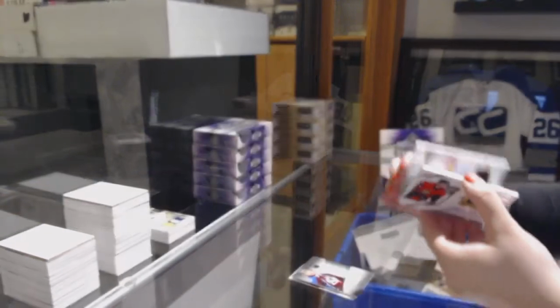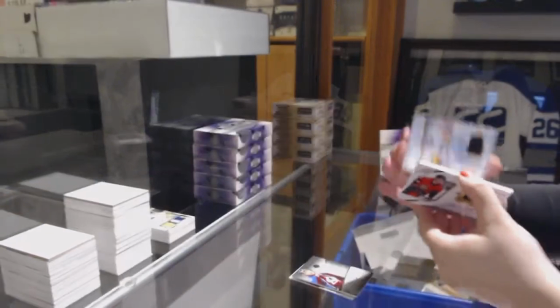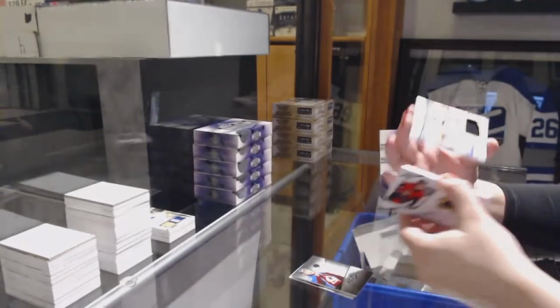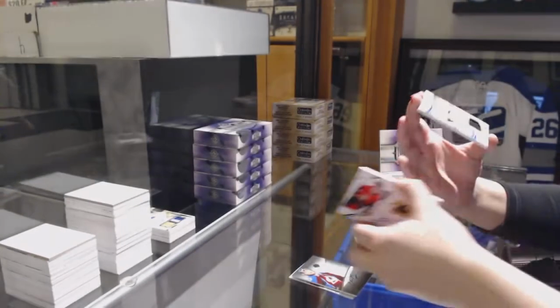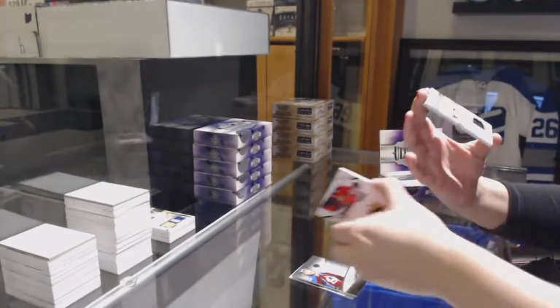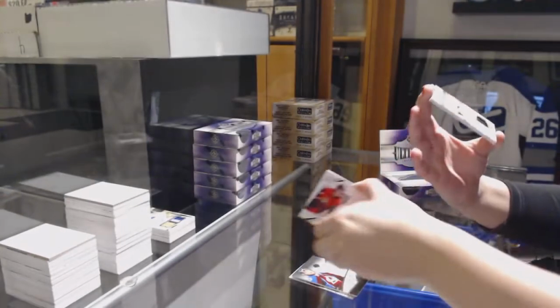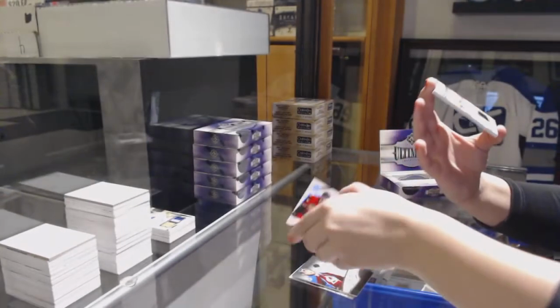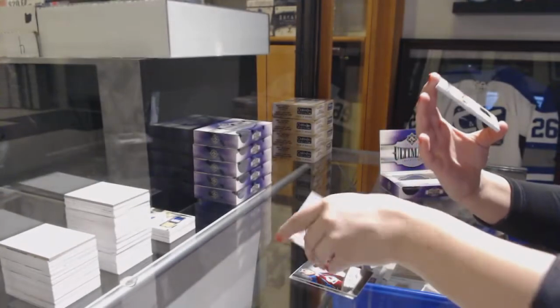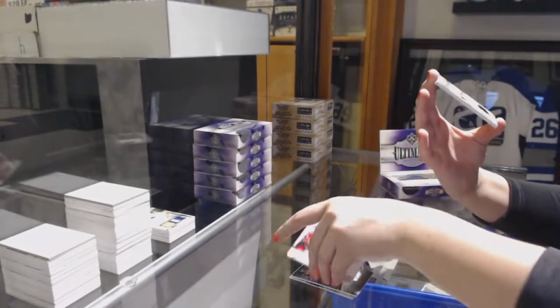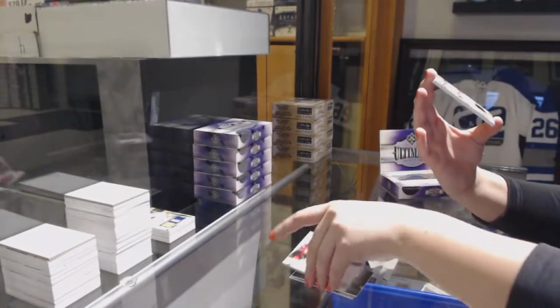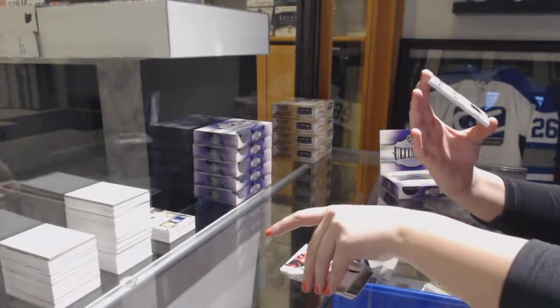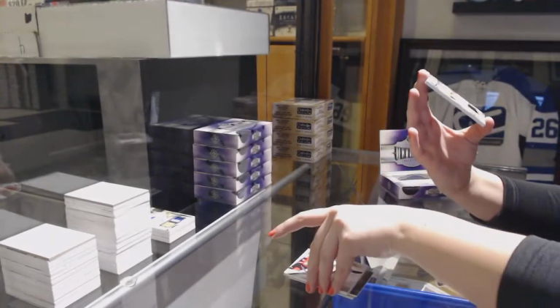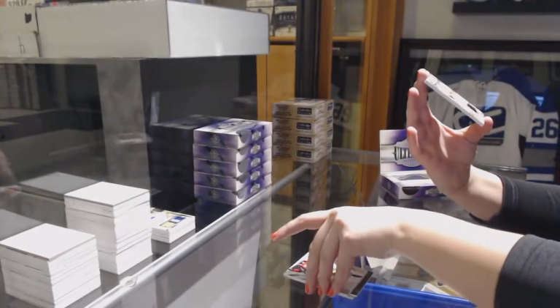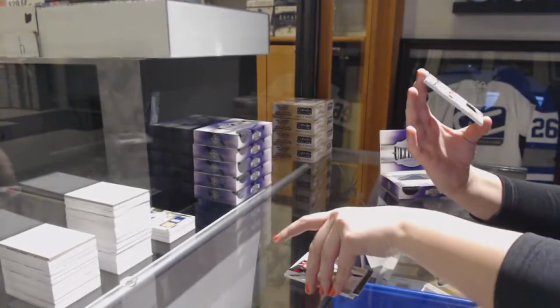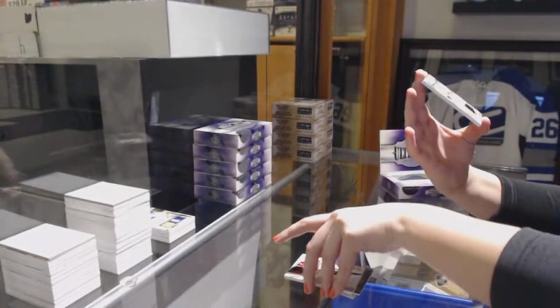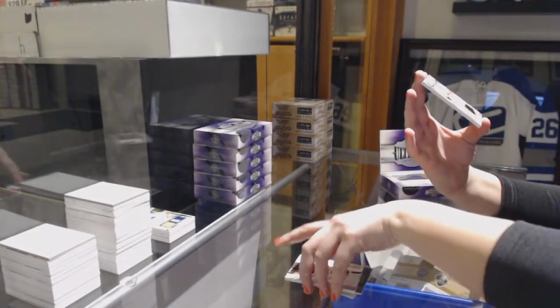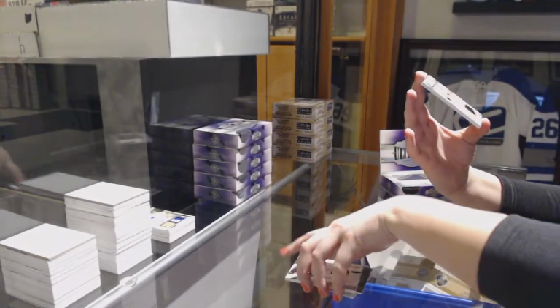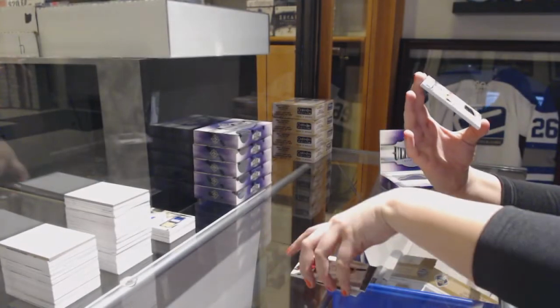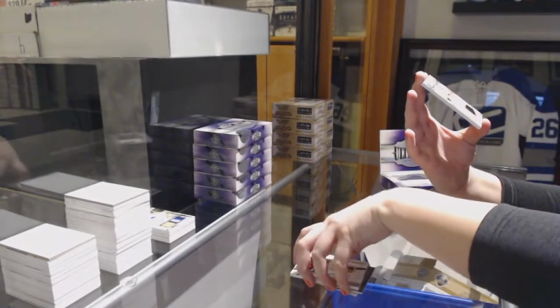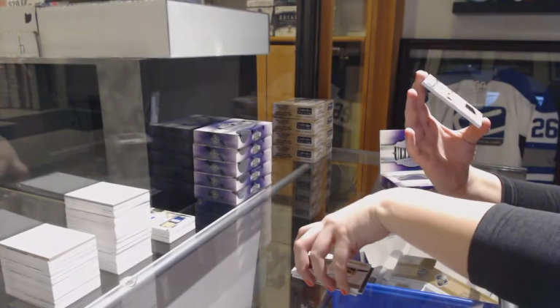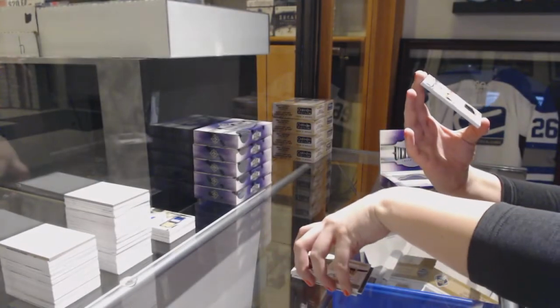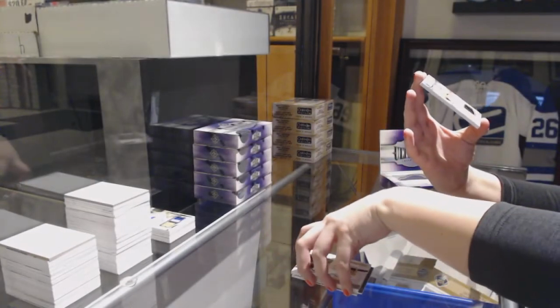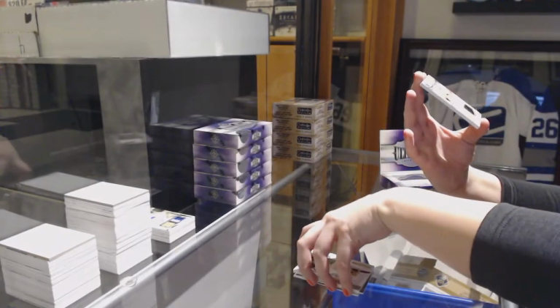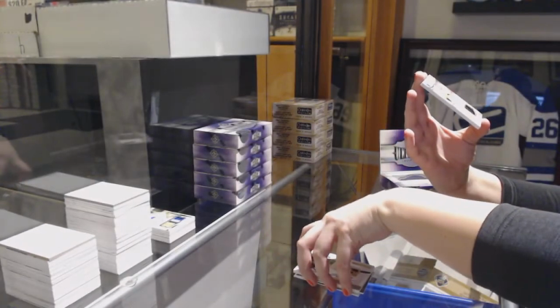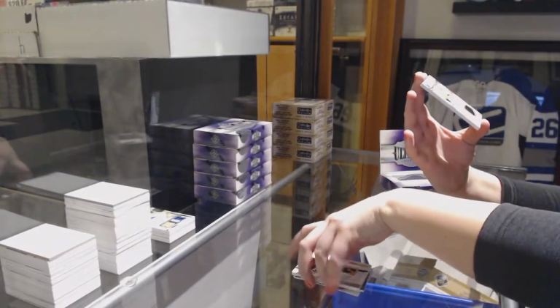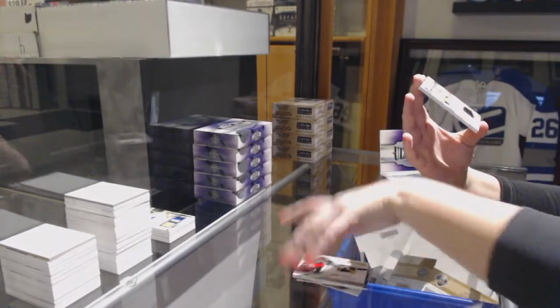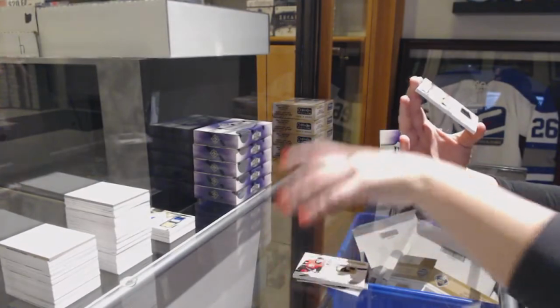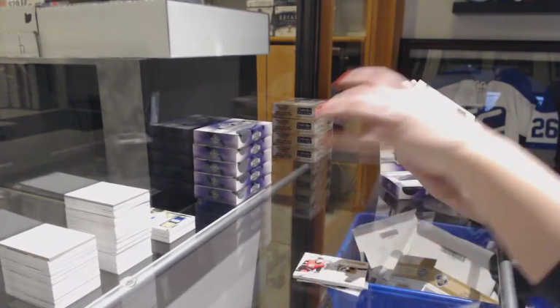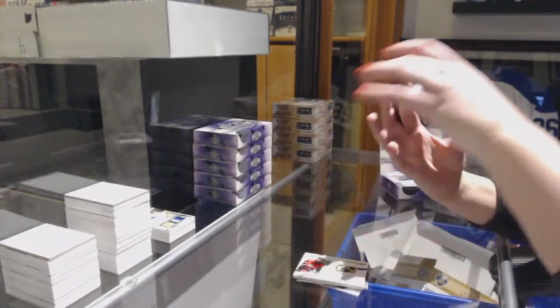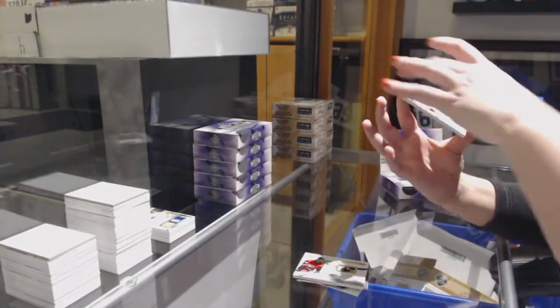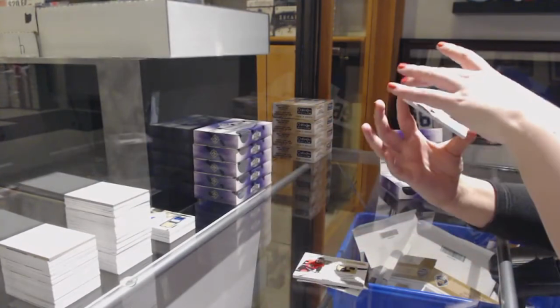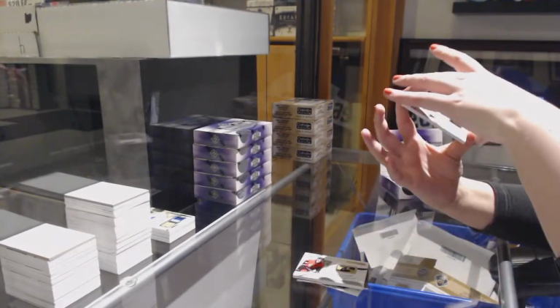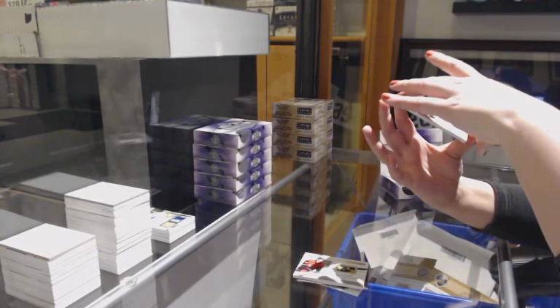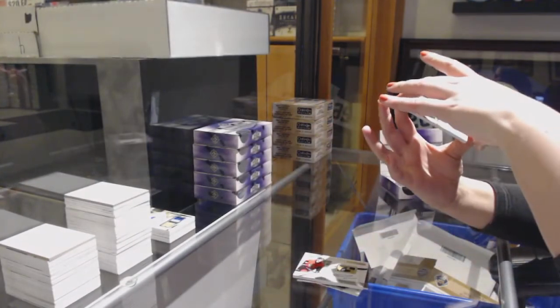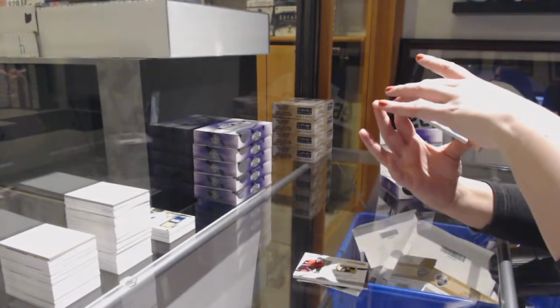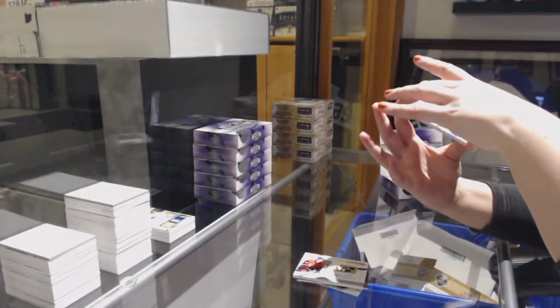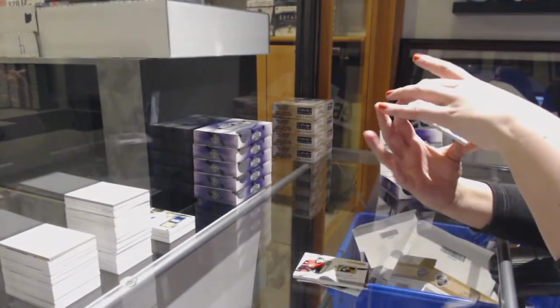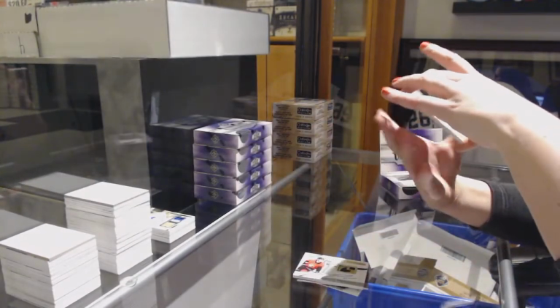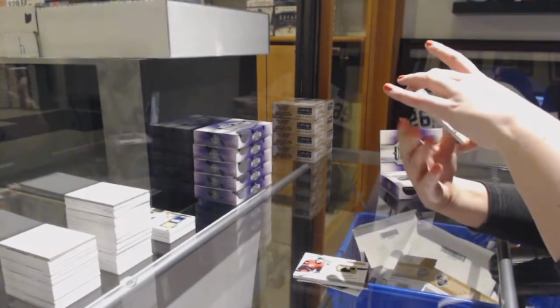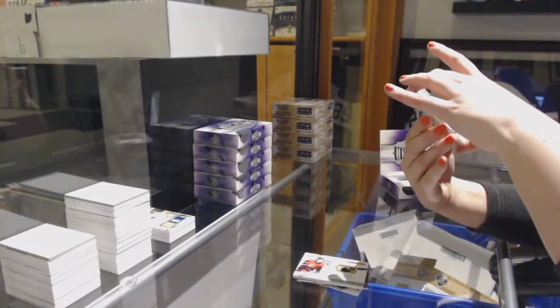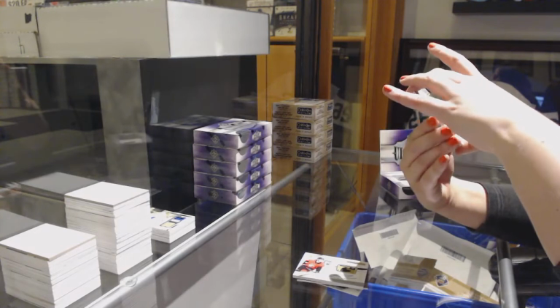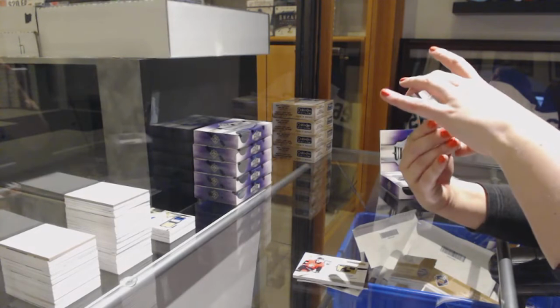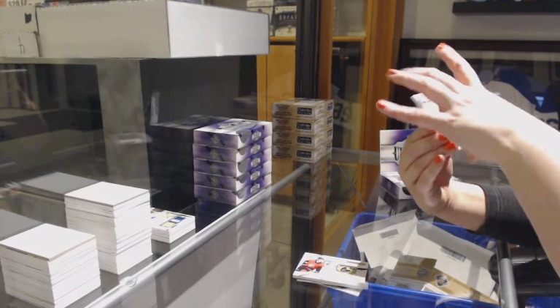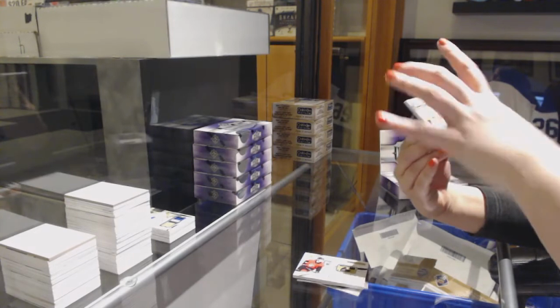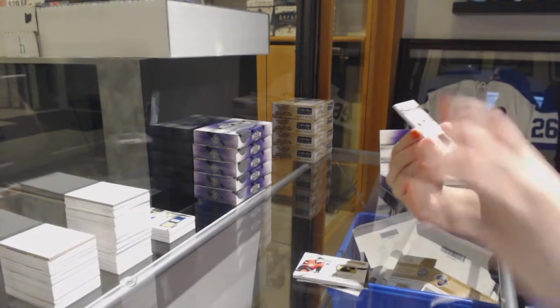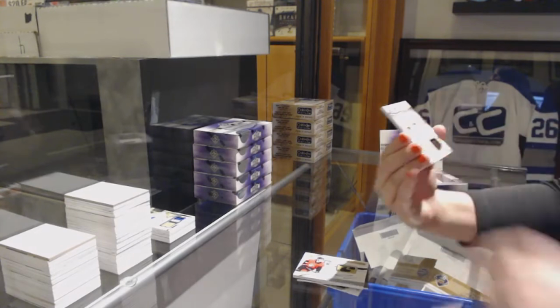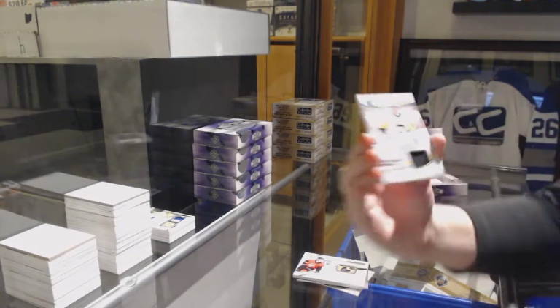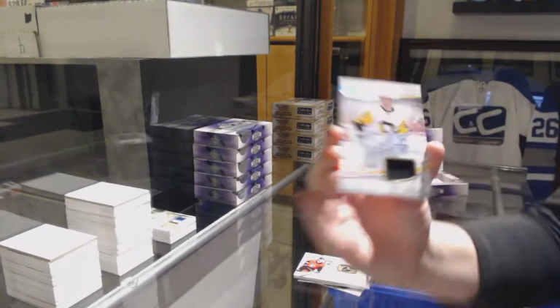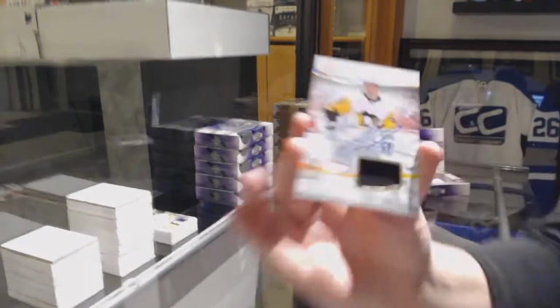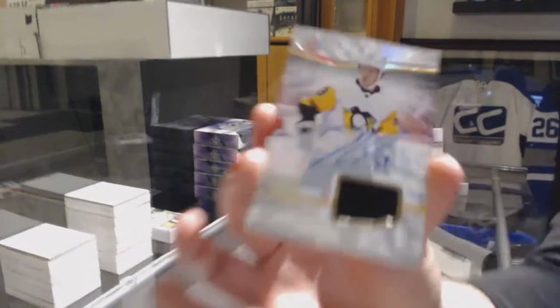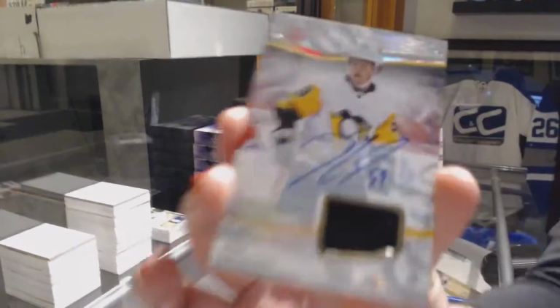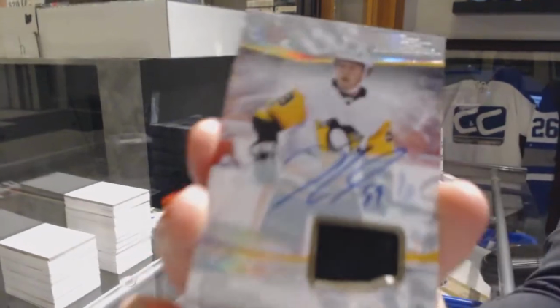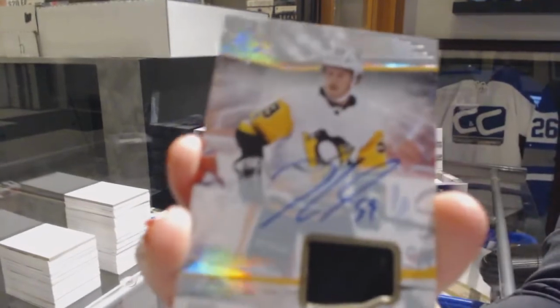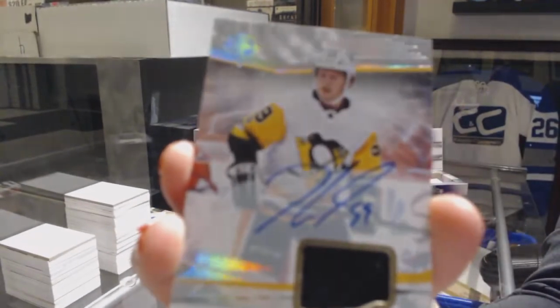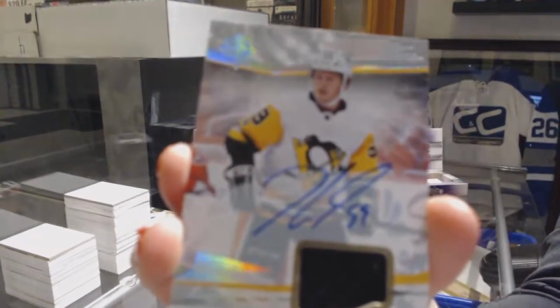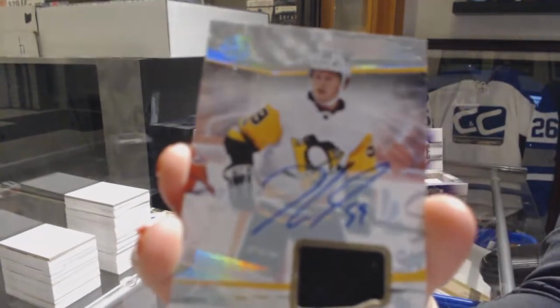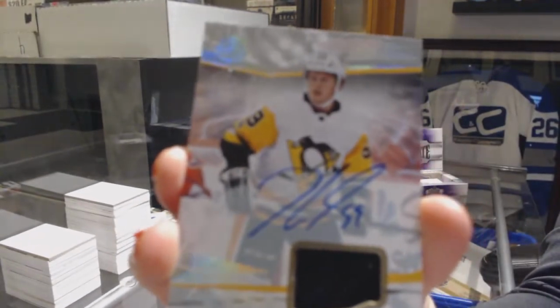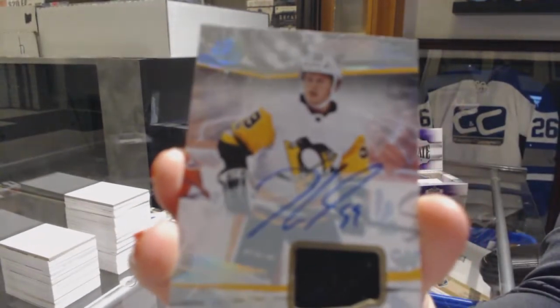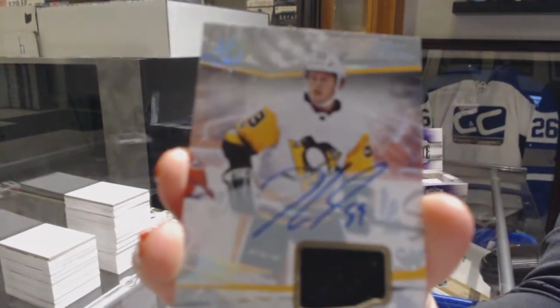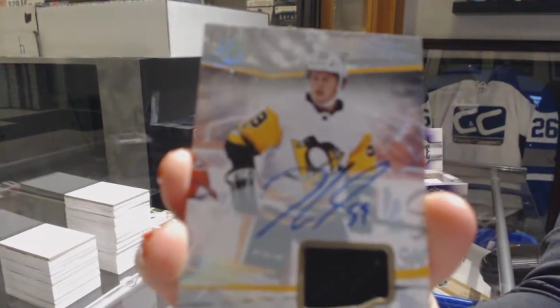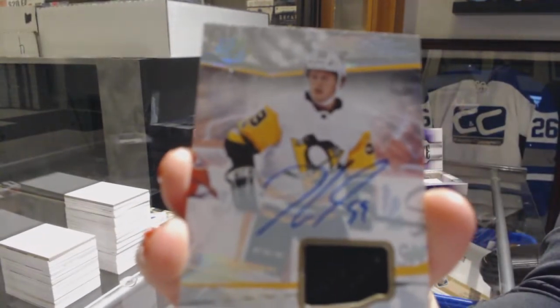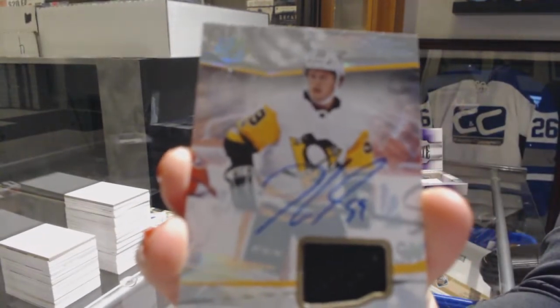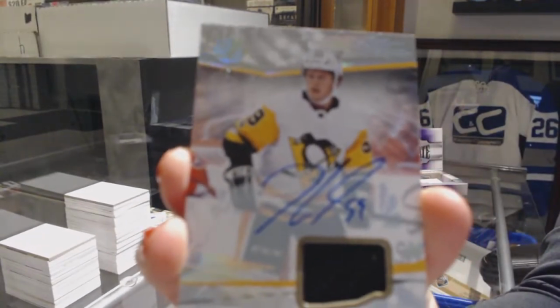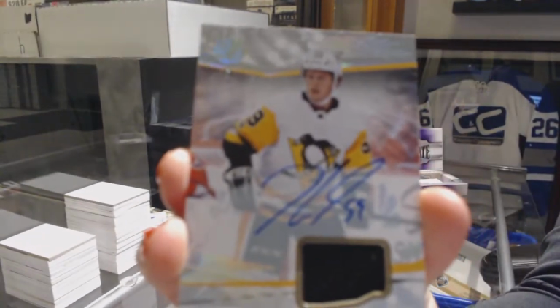And for the Pittsburgh Penguins, base jersey auto, Jake Gensel.